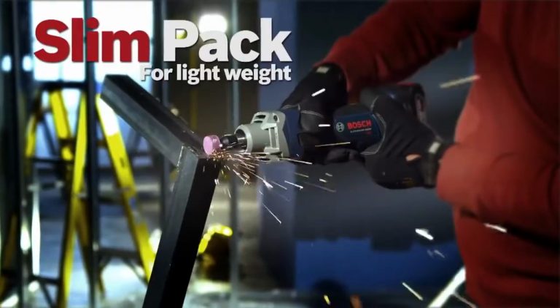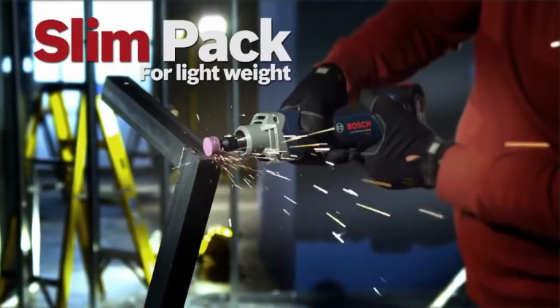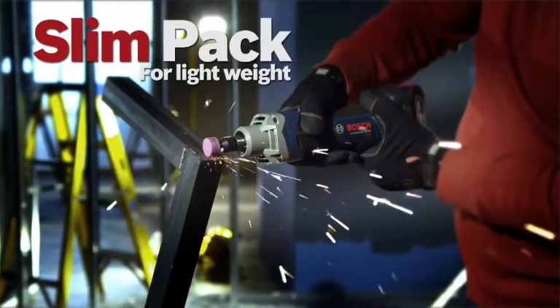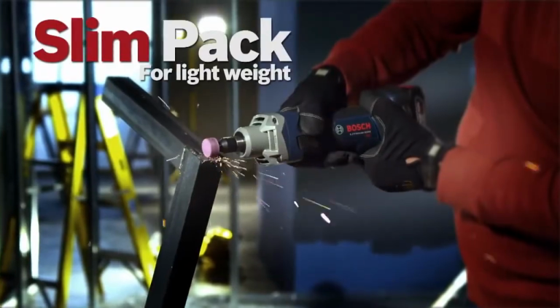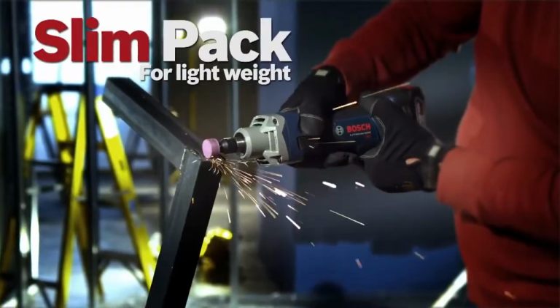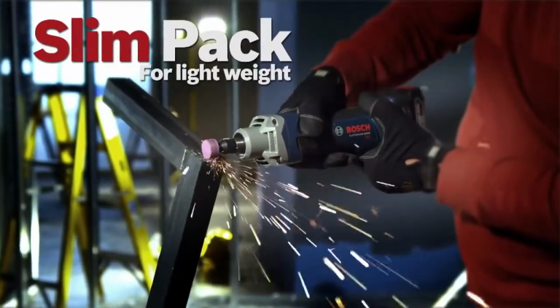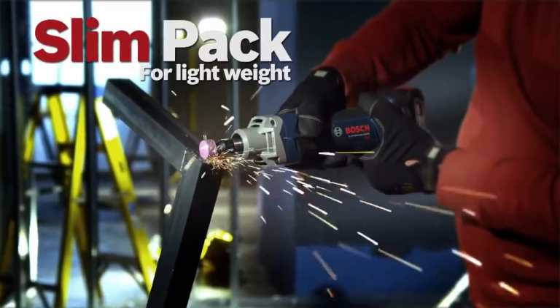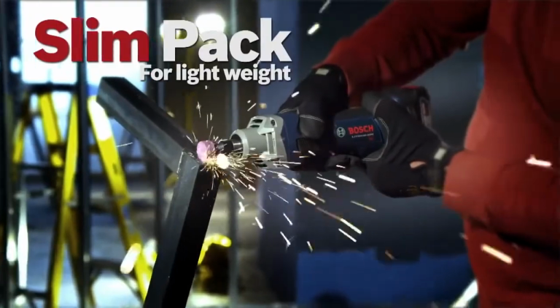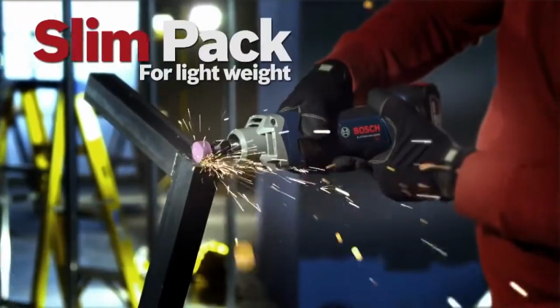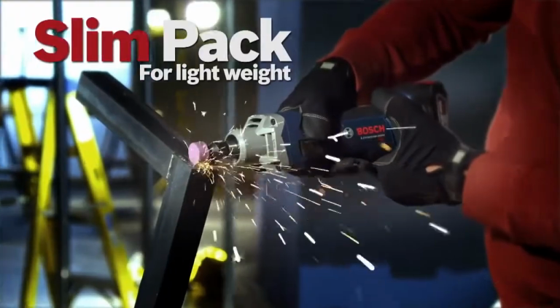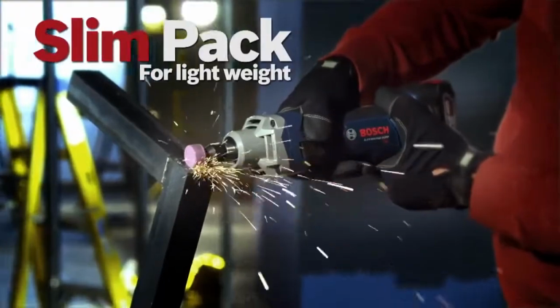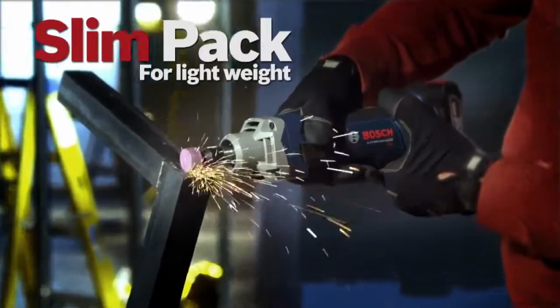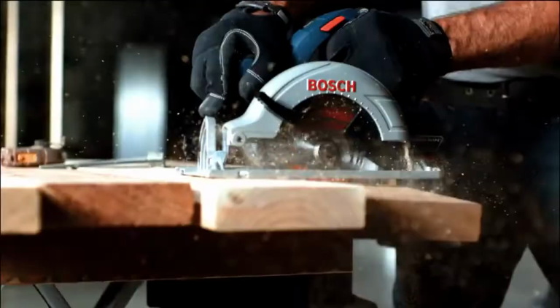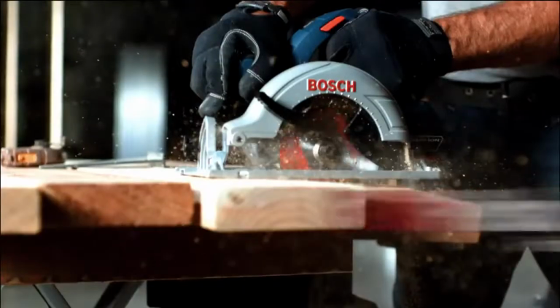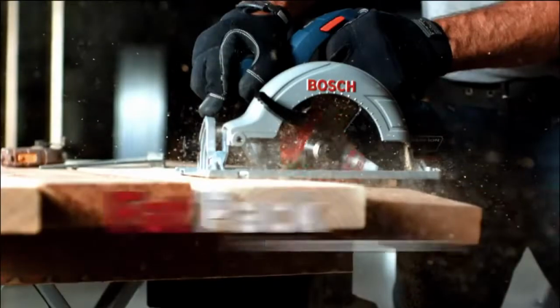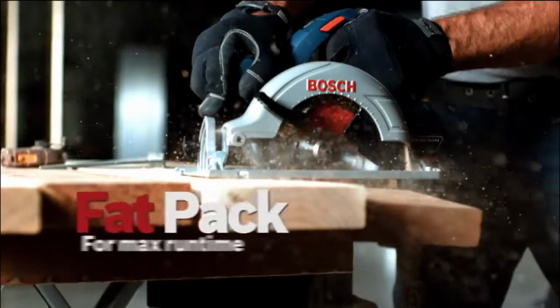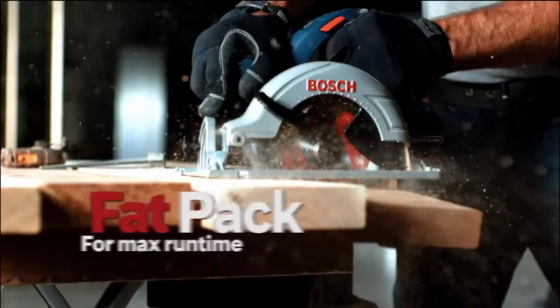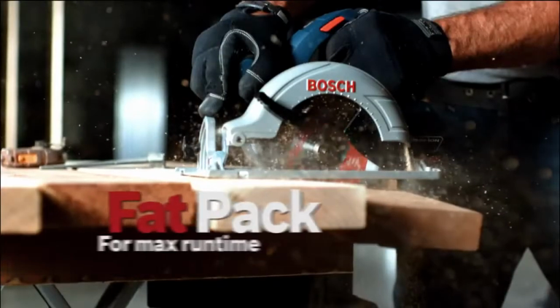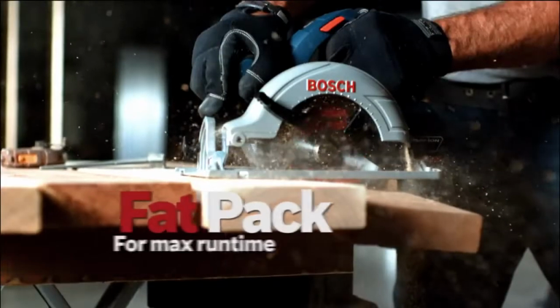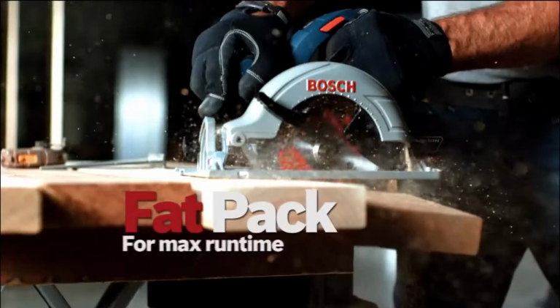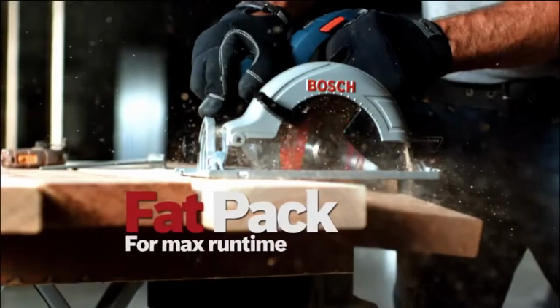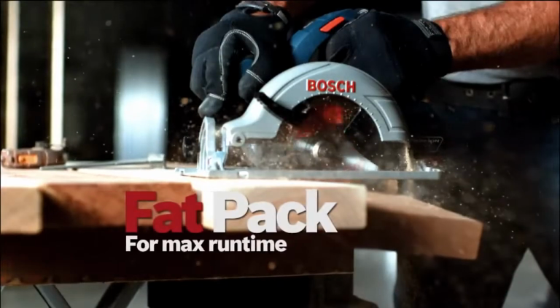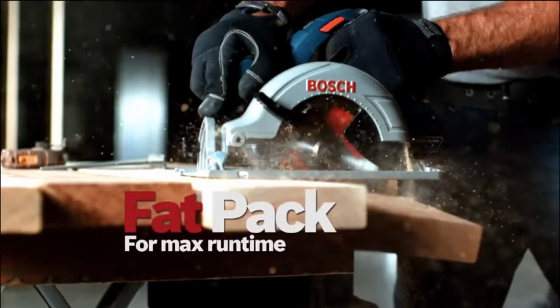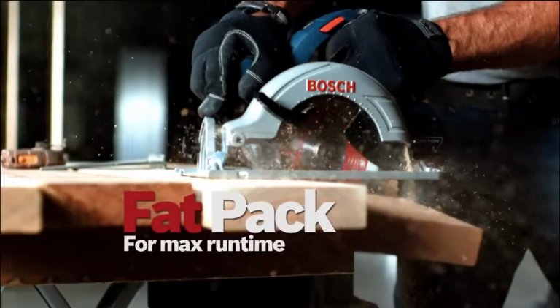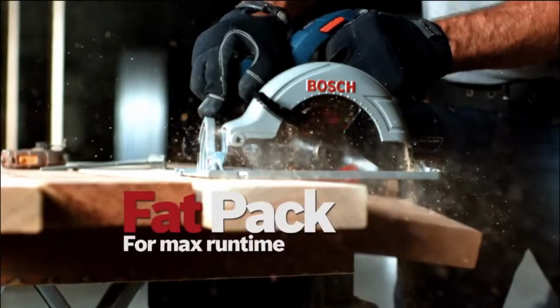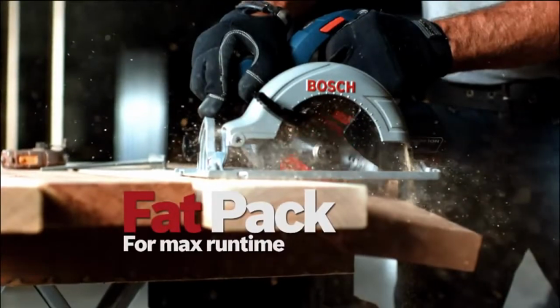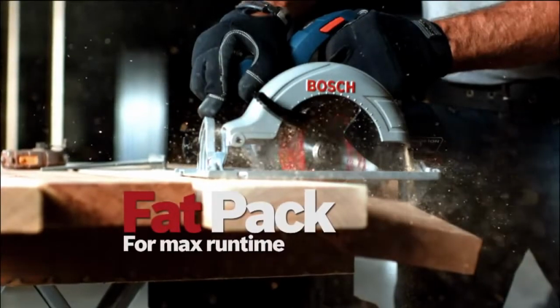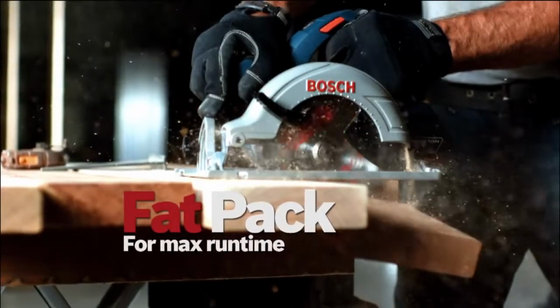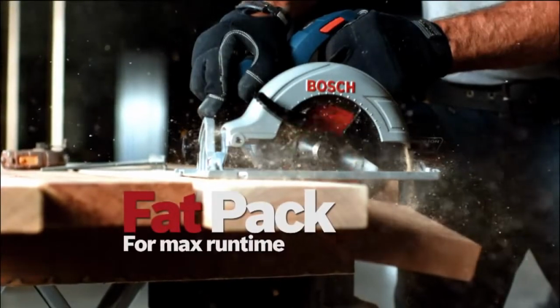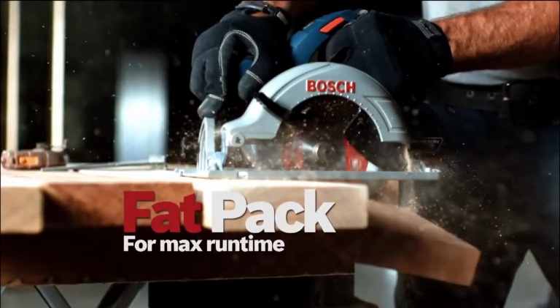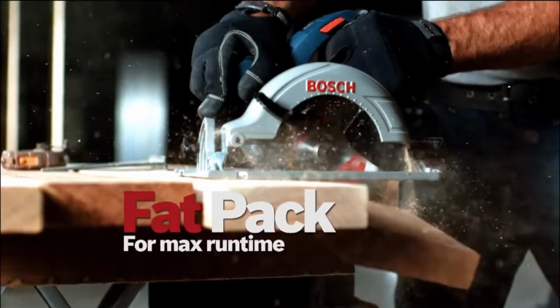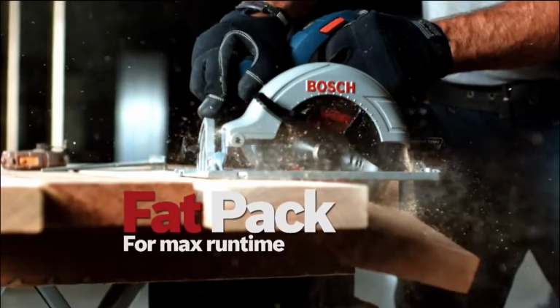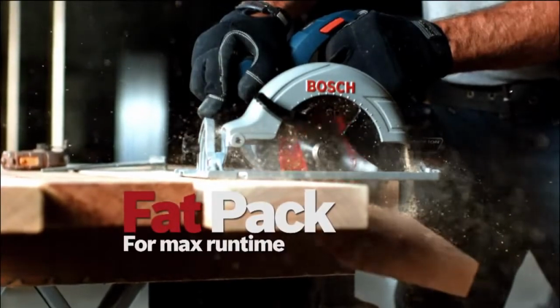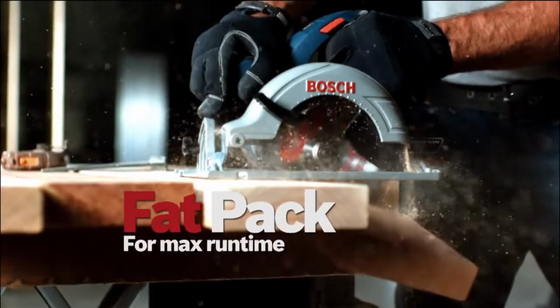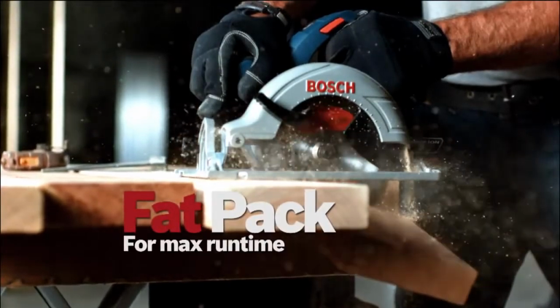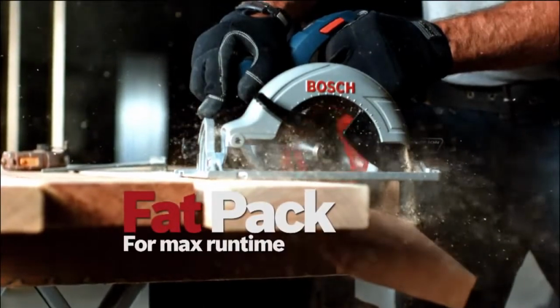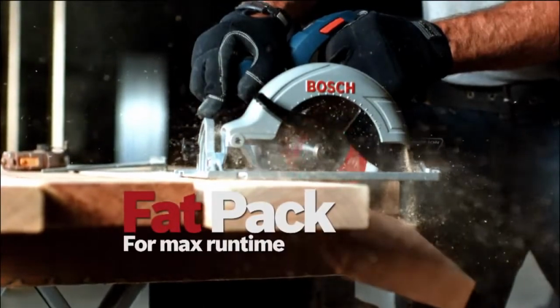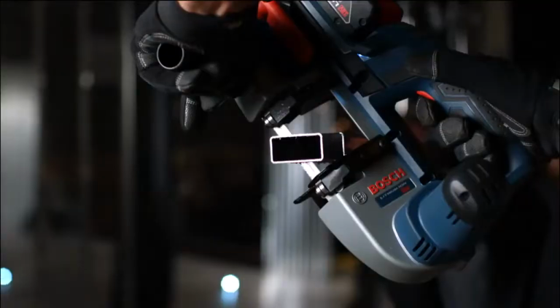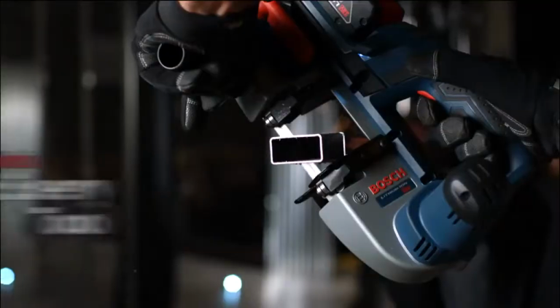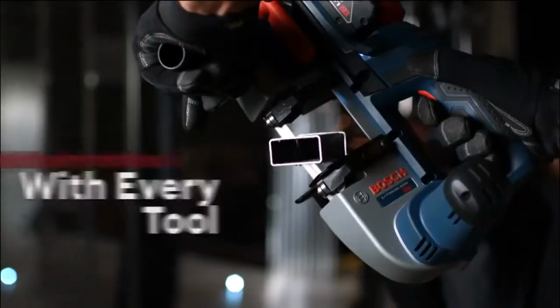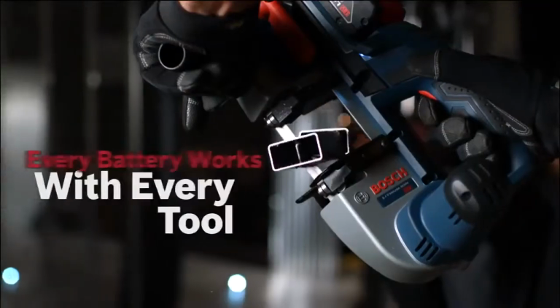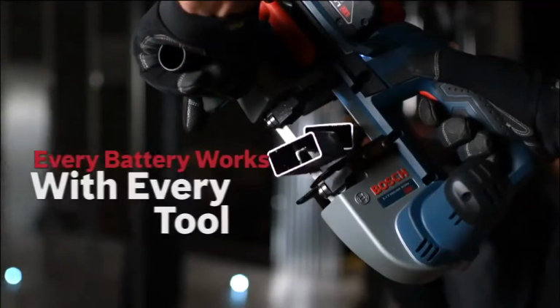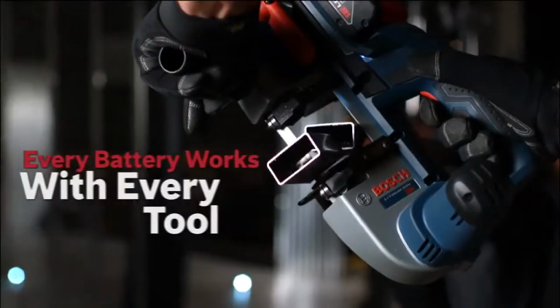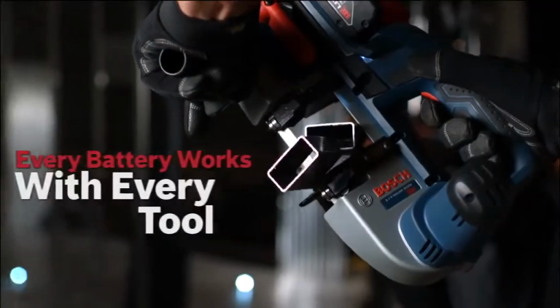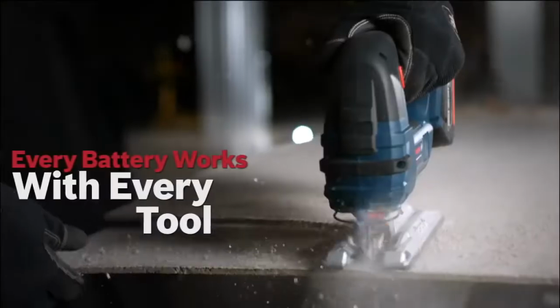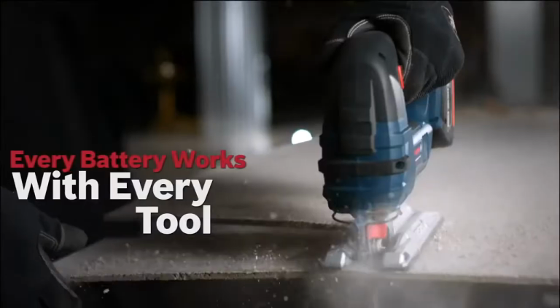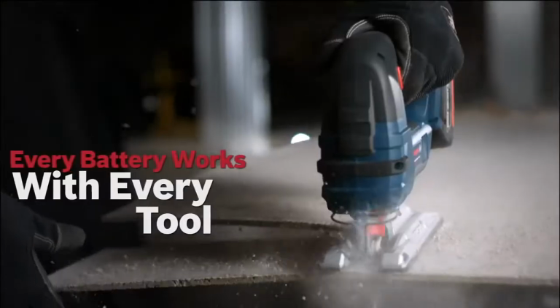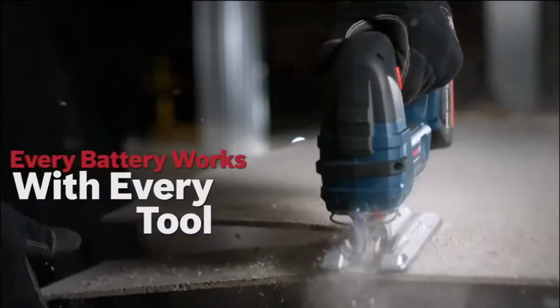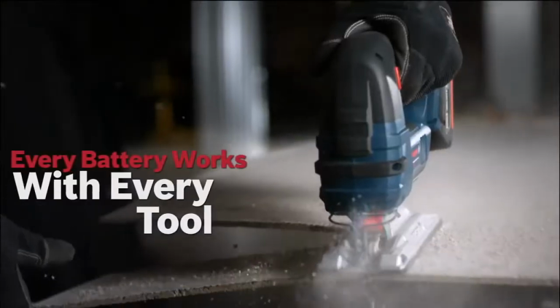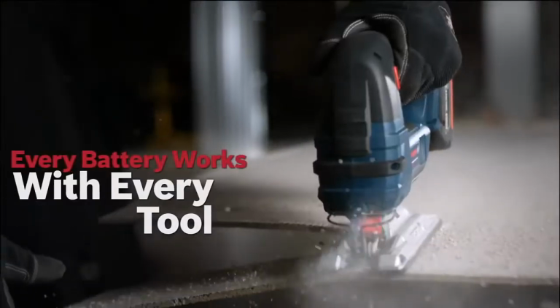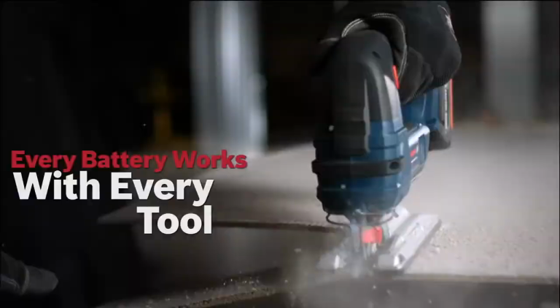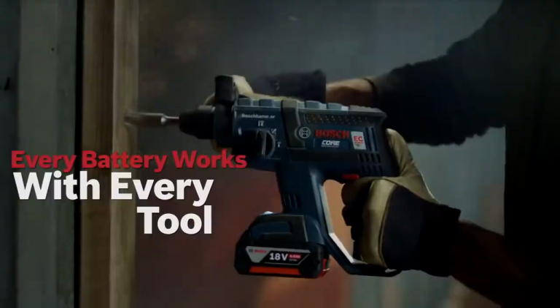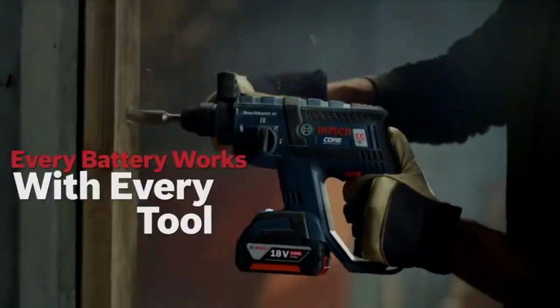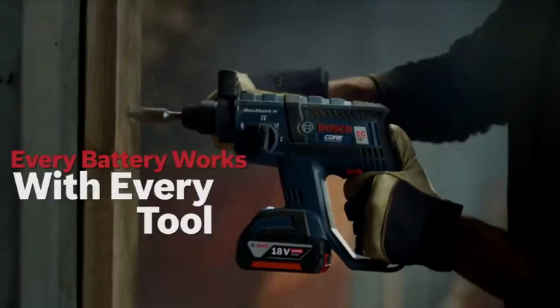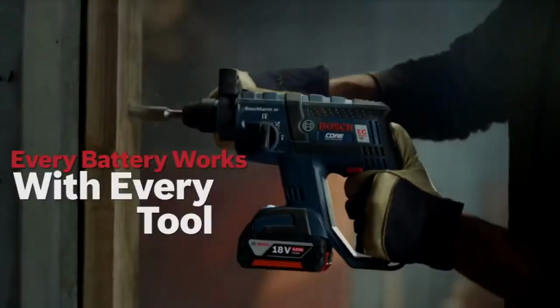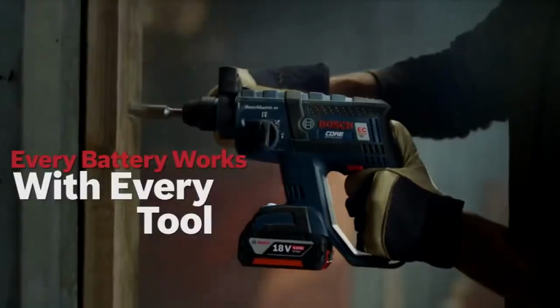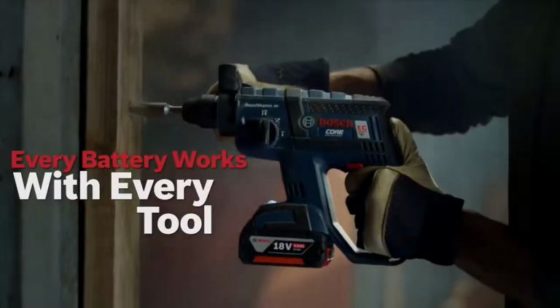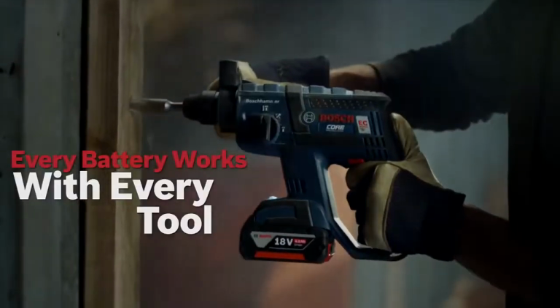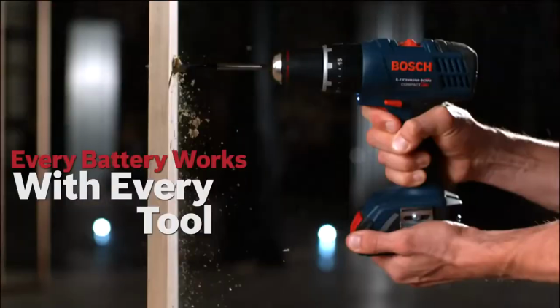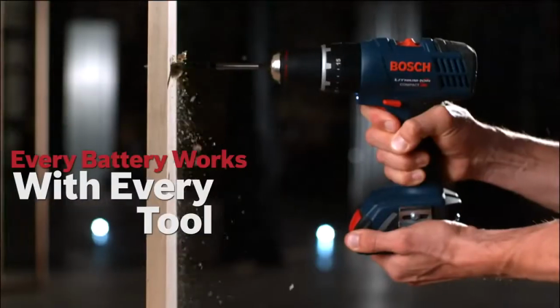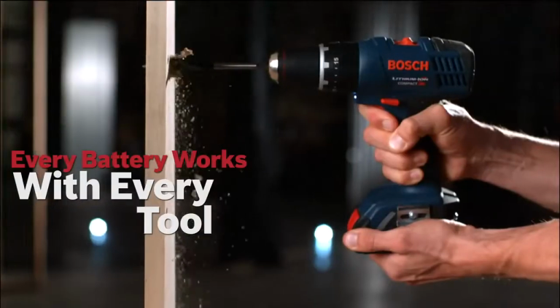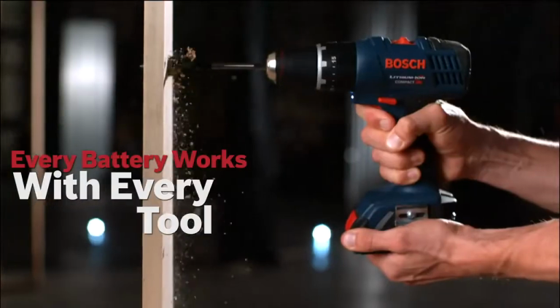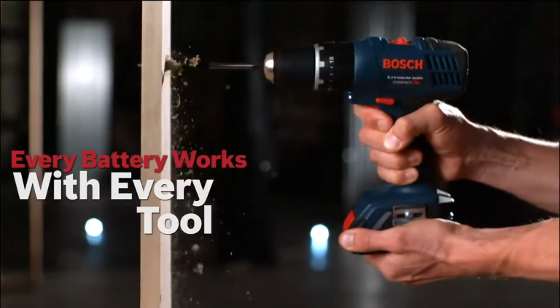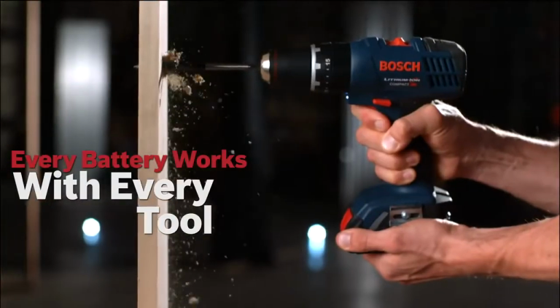SlimPak for lightweight or FatPak for maximum runtime. Every battery works with every tool.